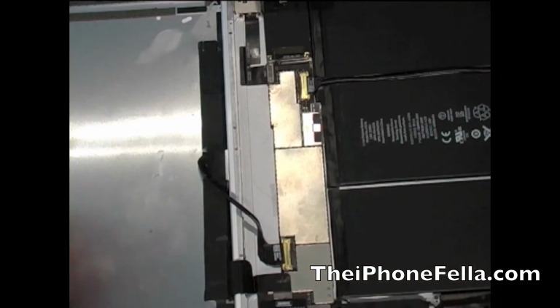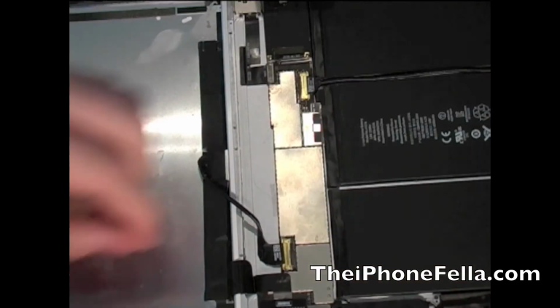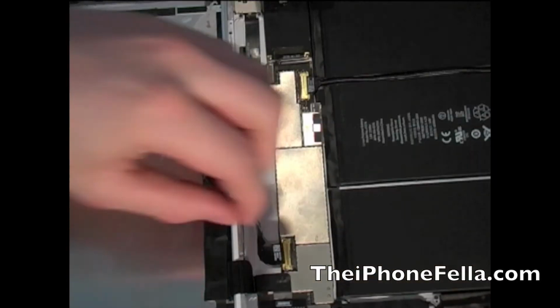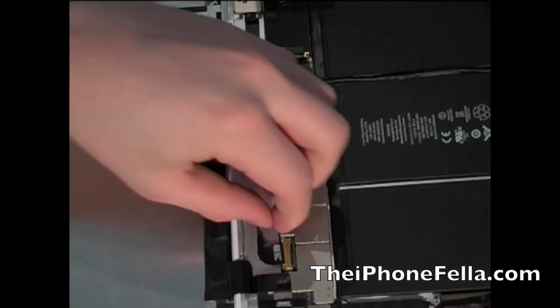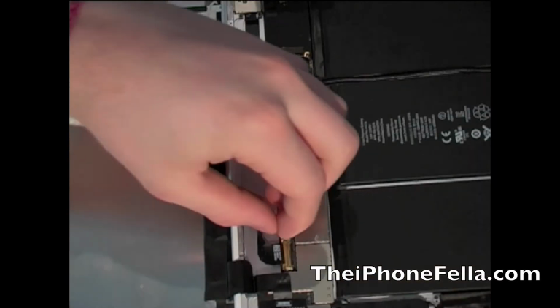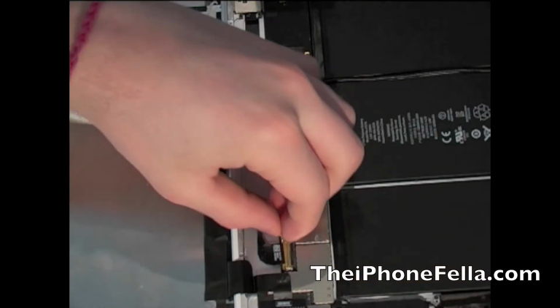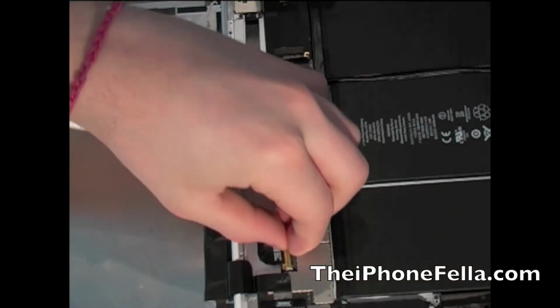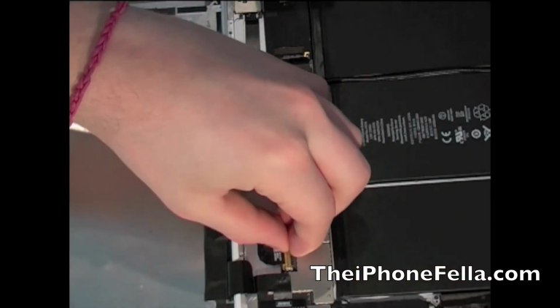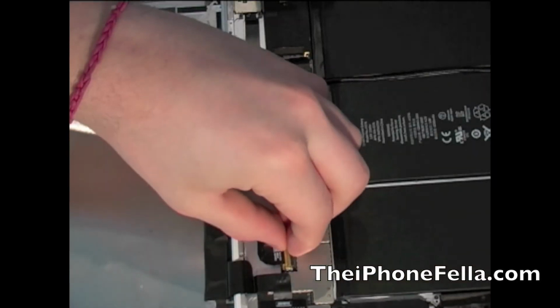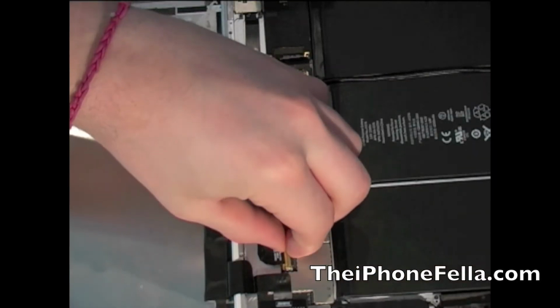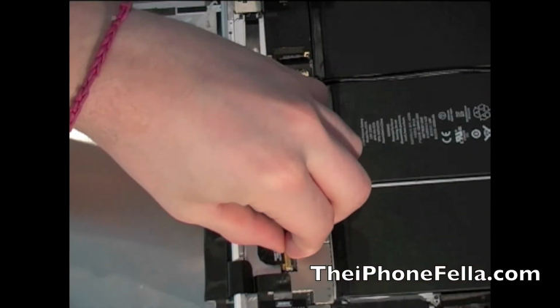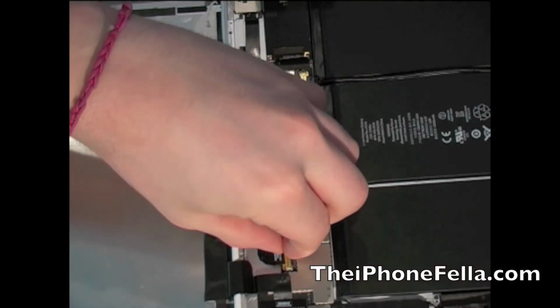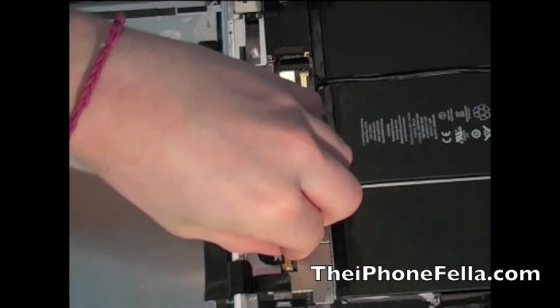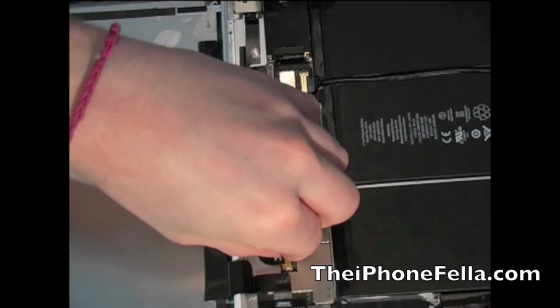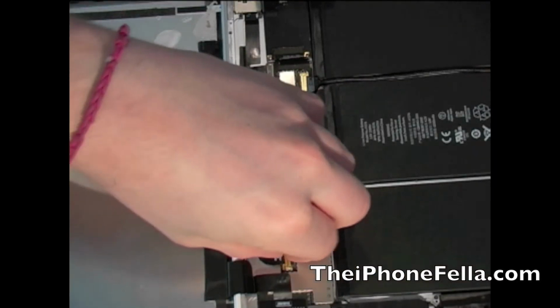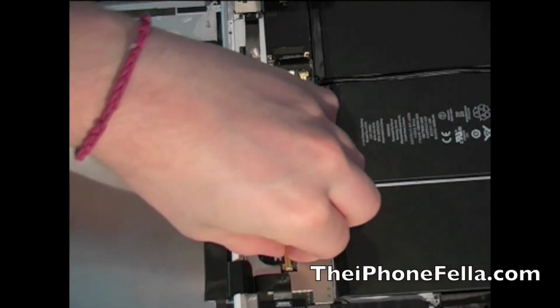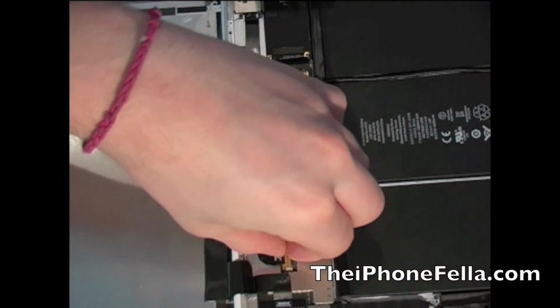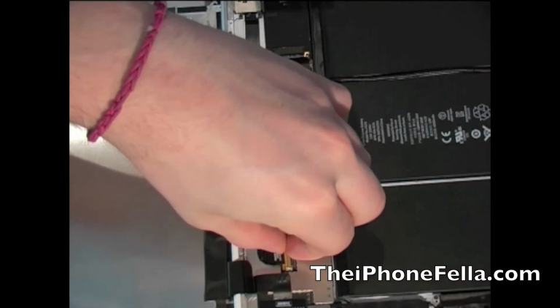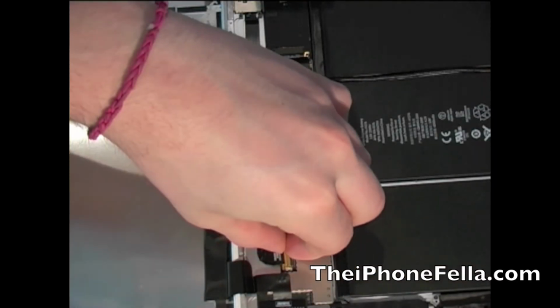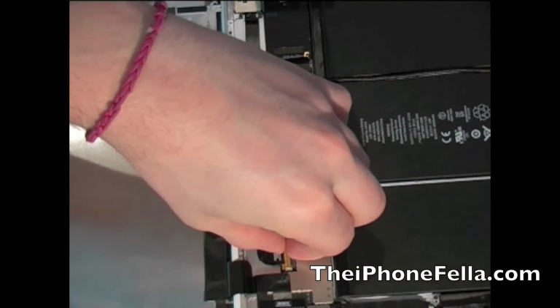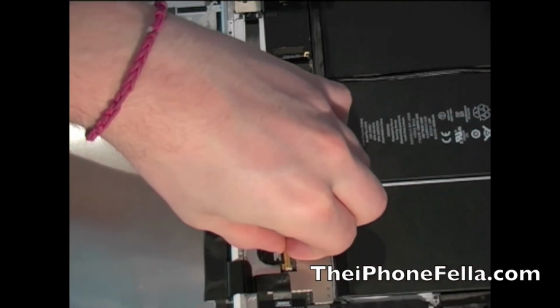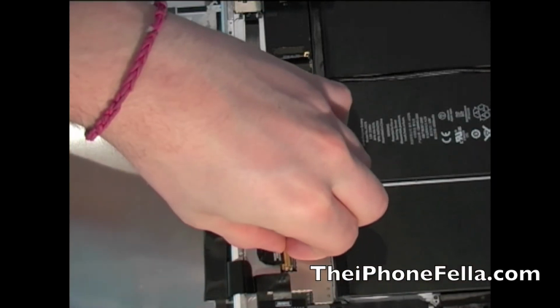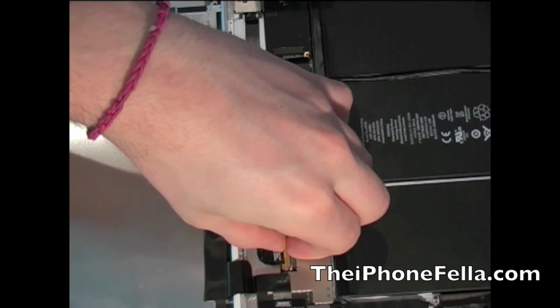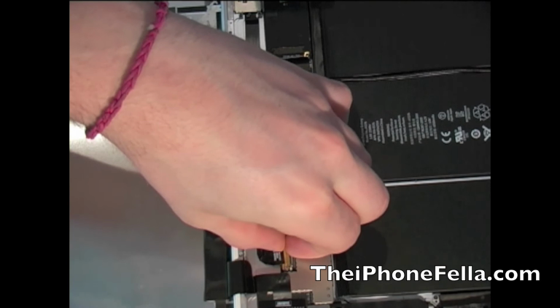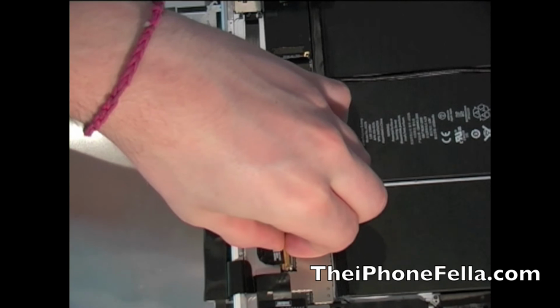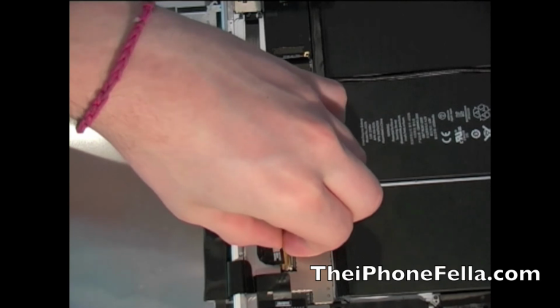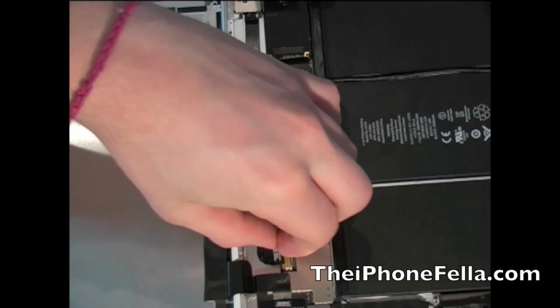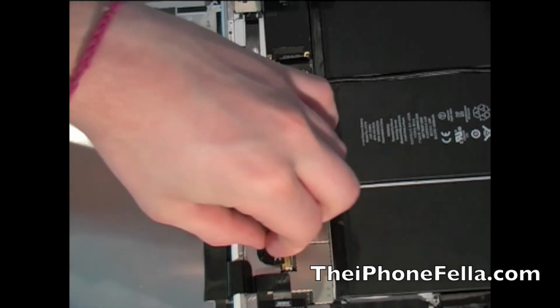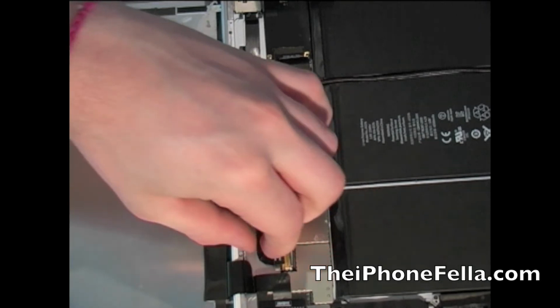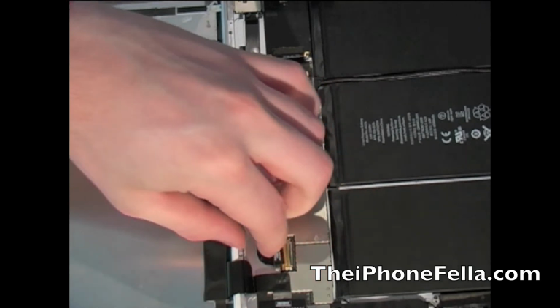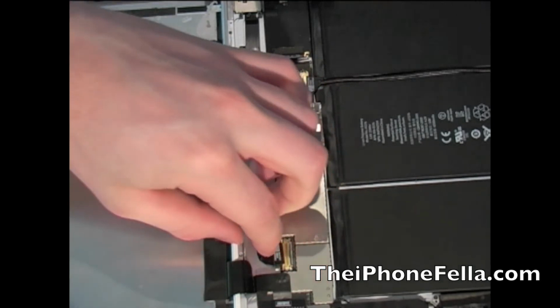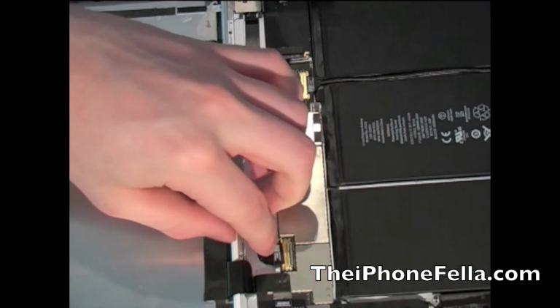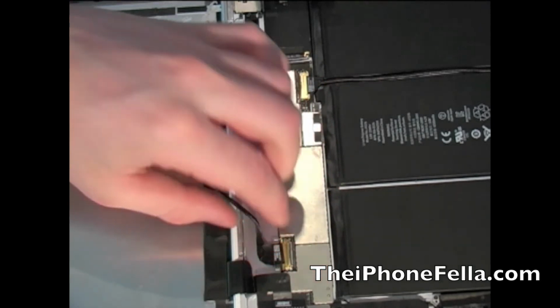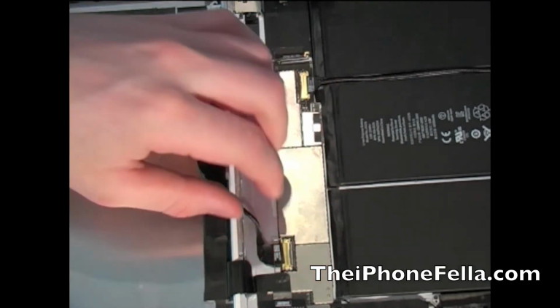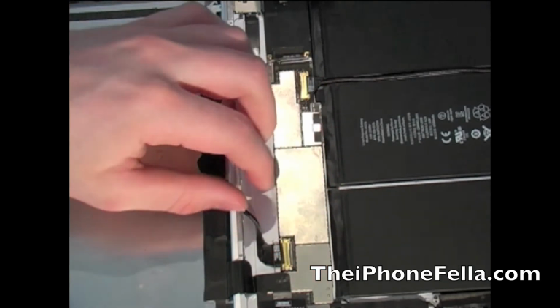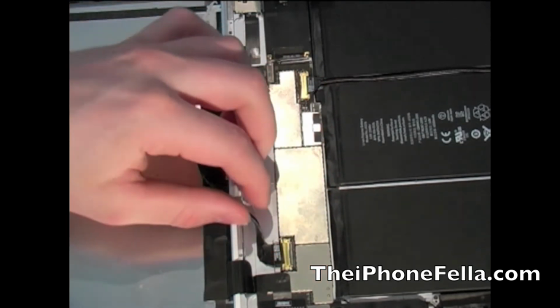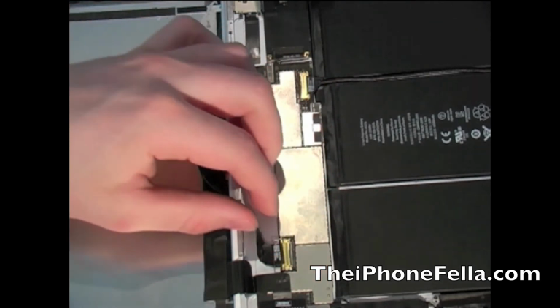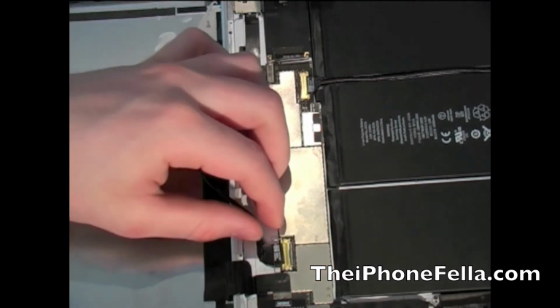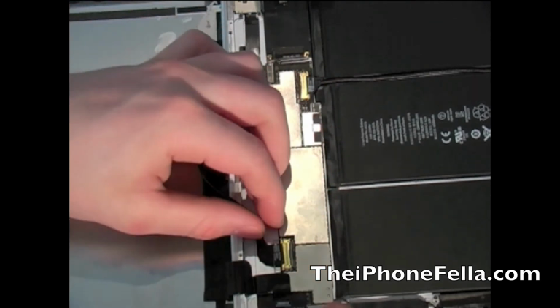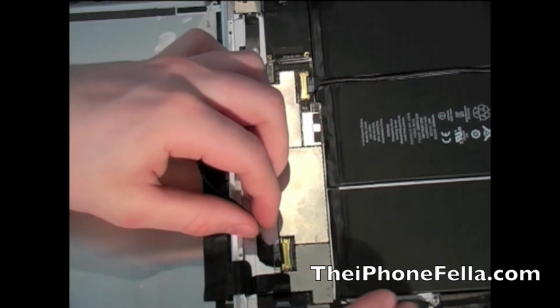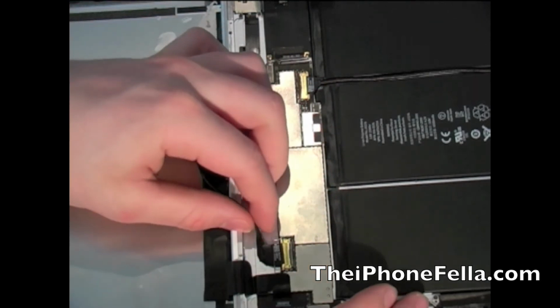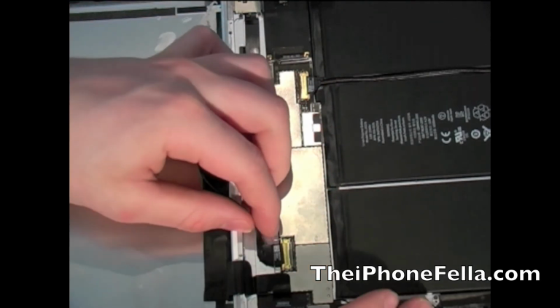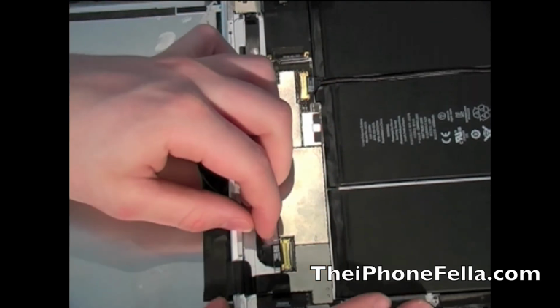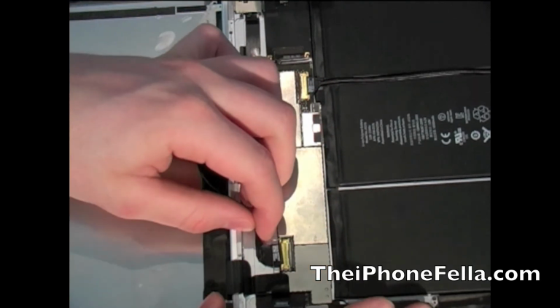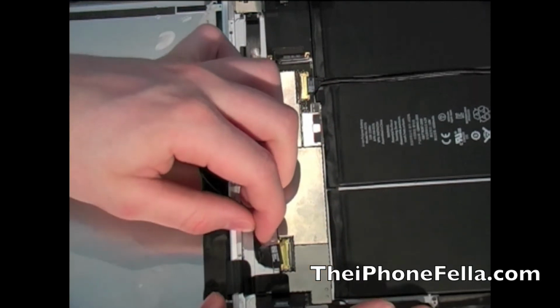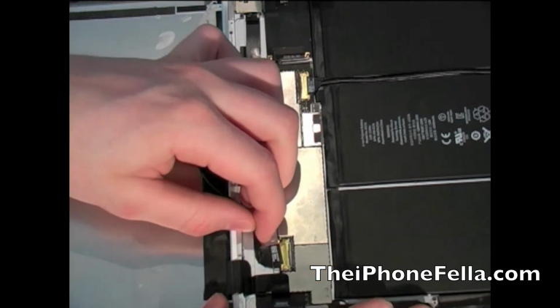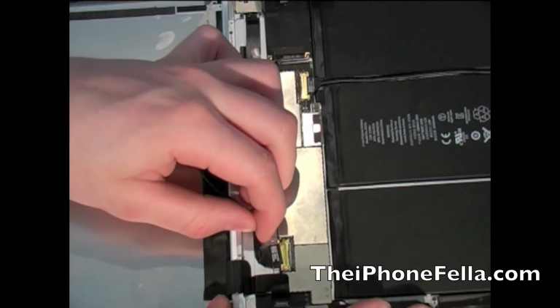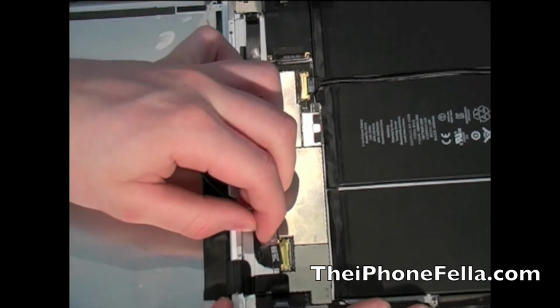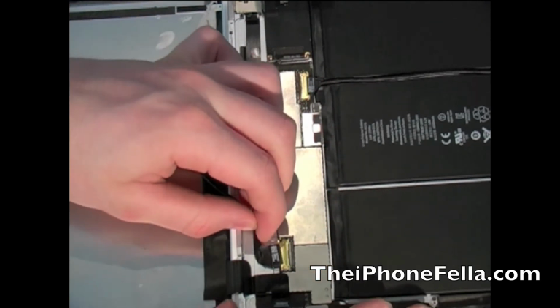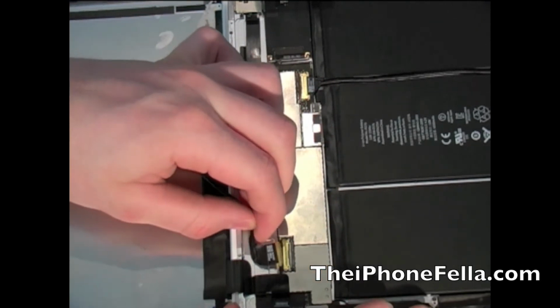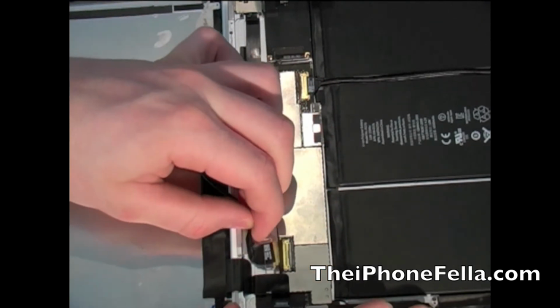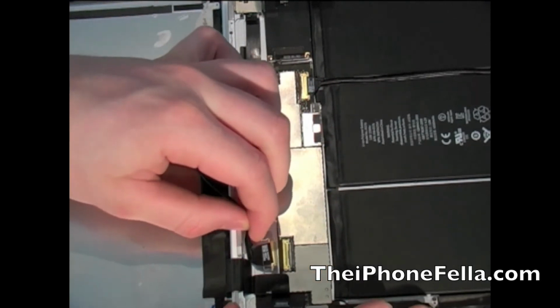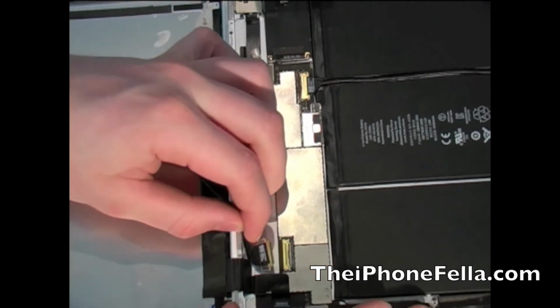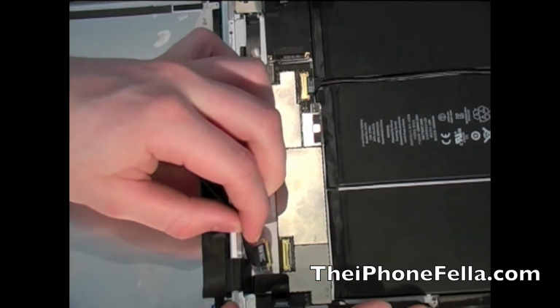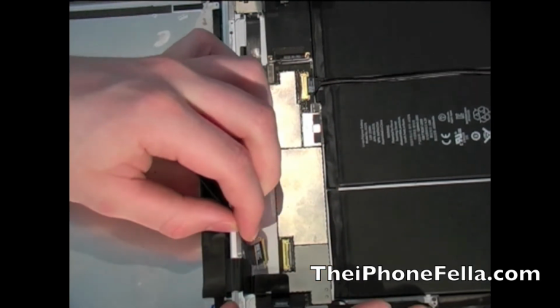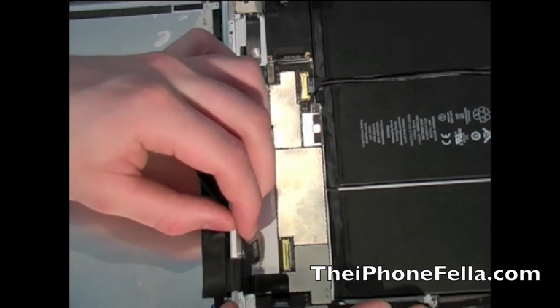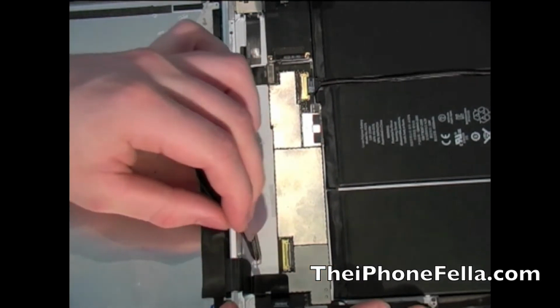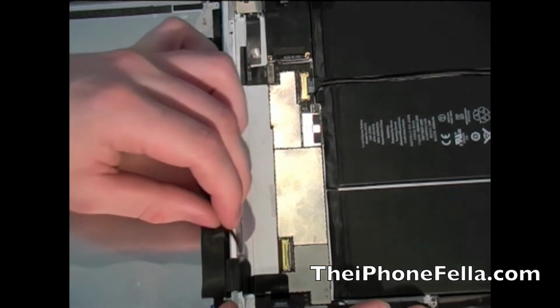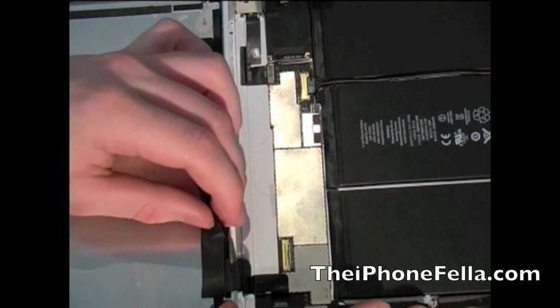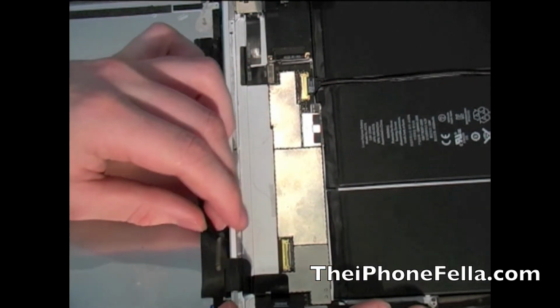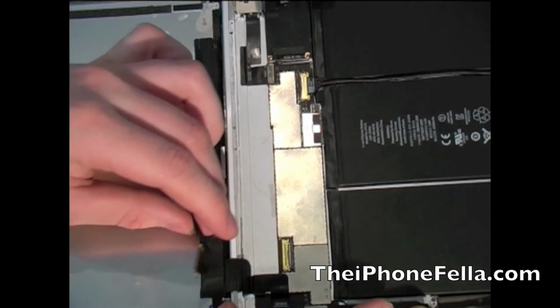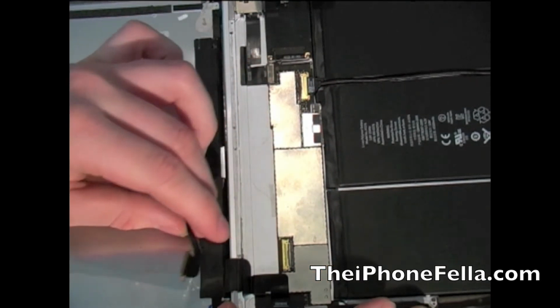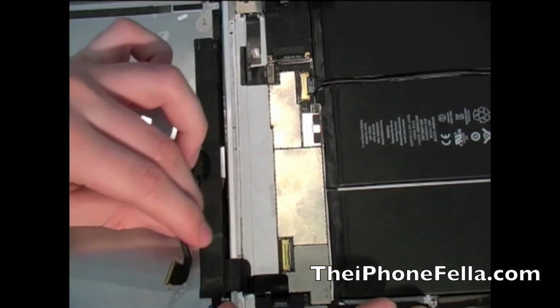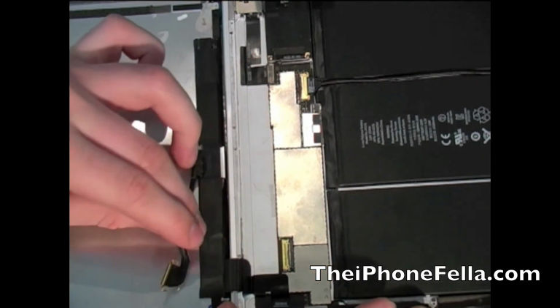To disconnect the screen there is just a little metal latch that you have to lift up and the cable should just slide right out.